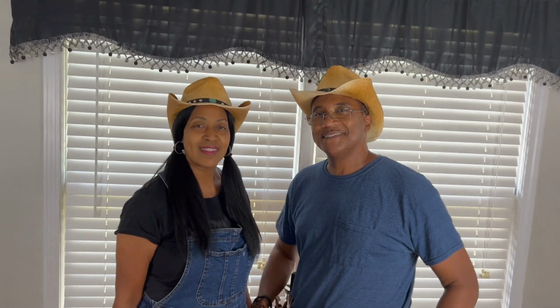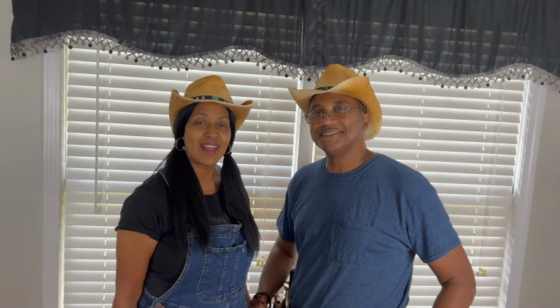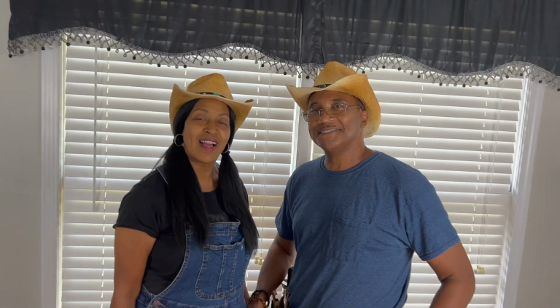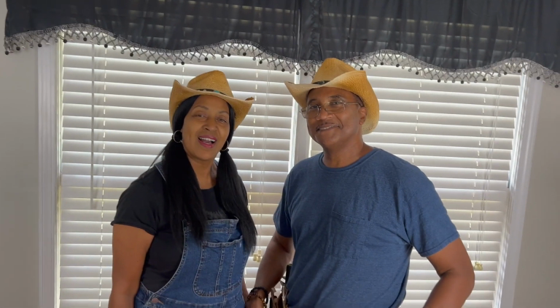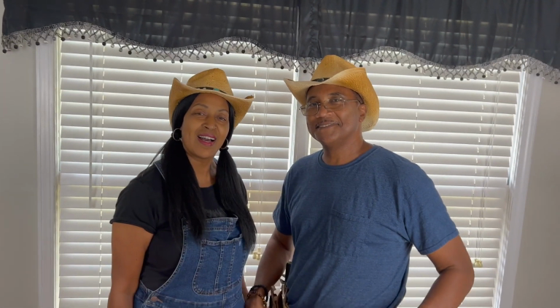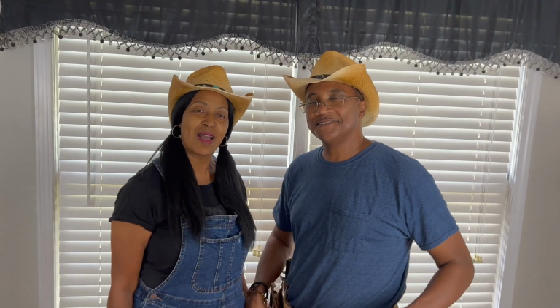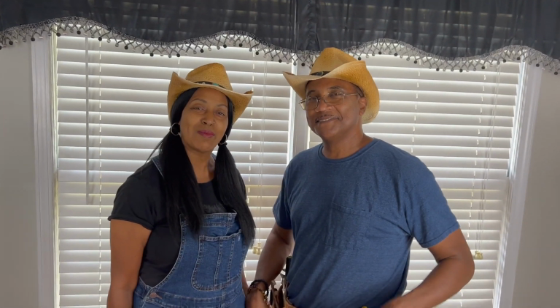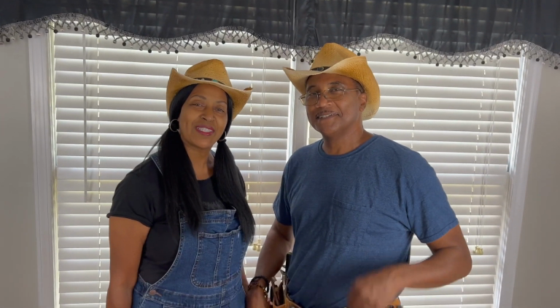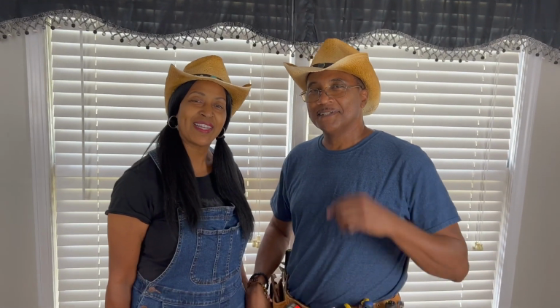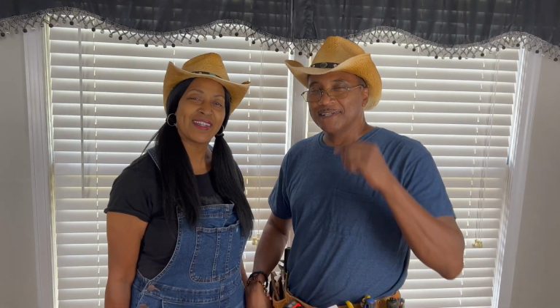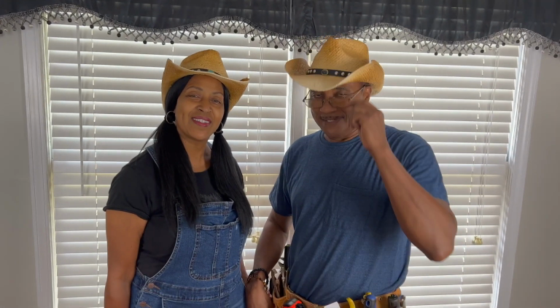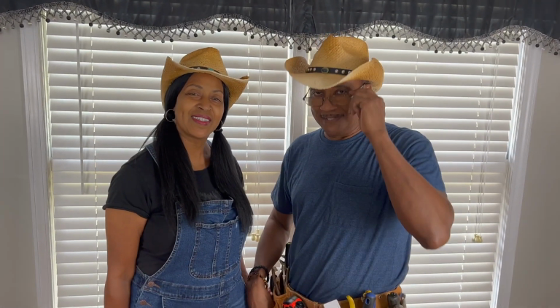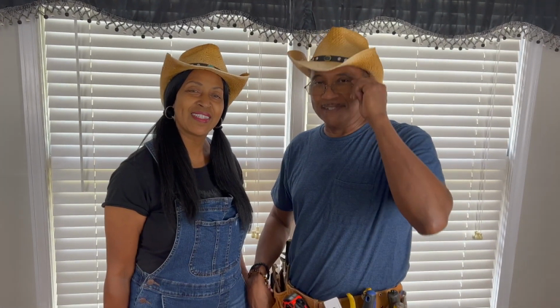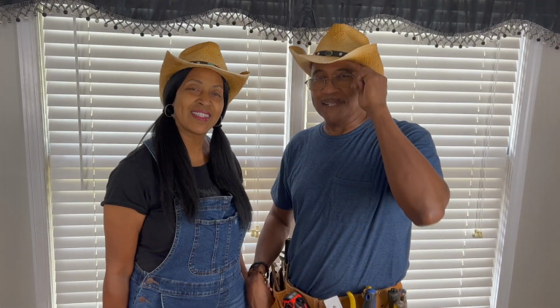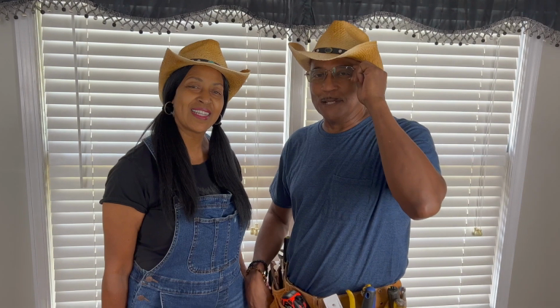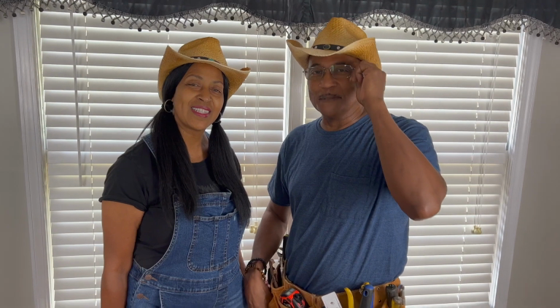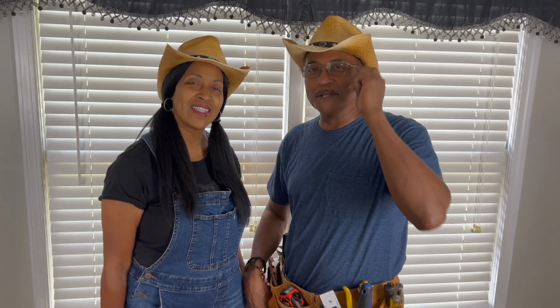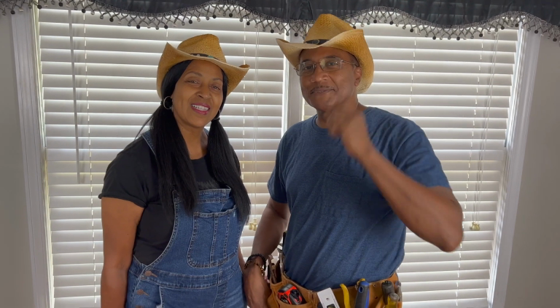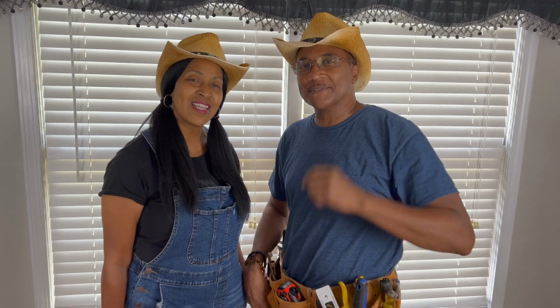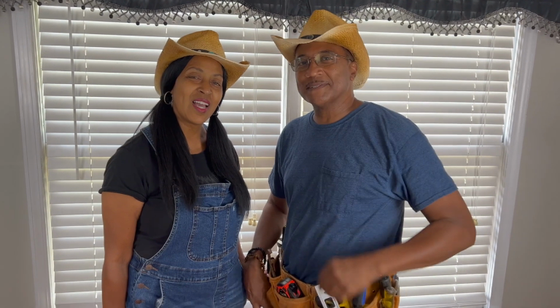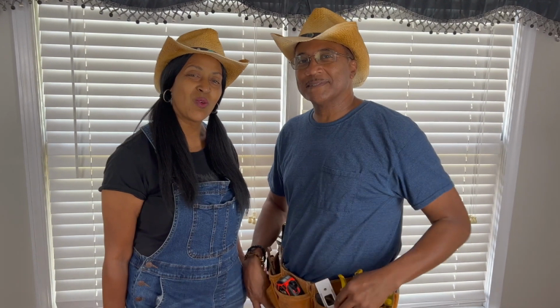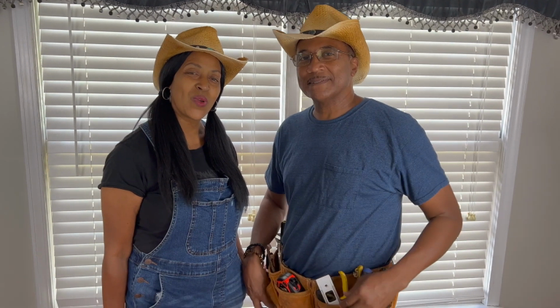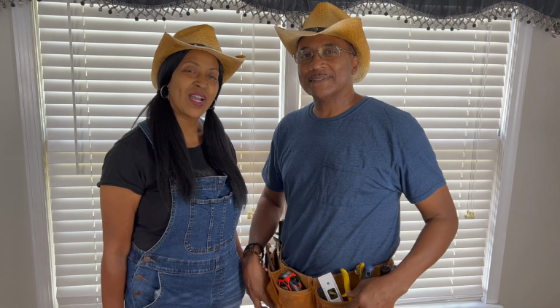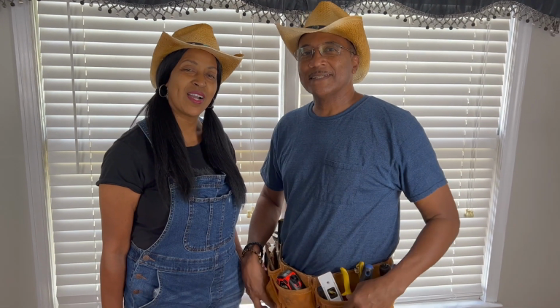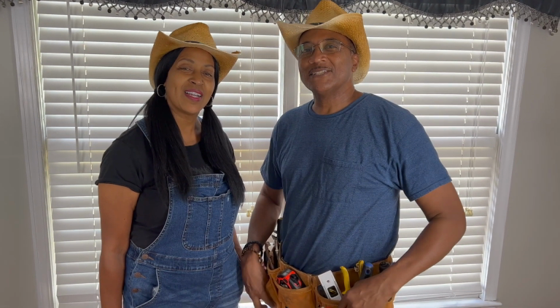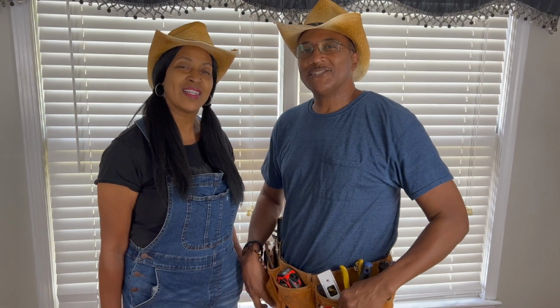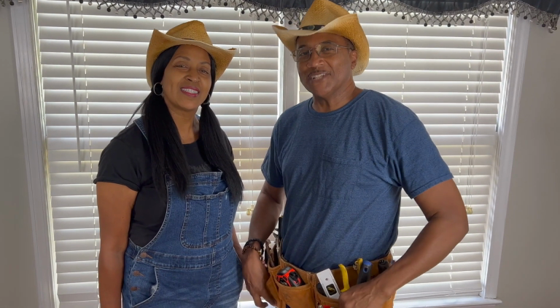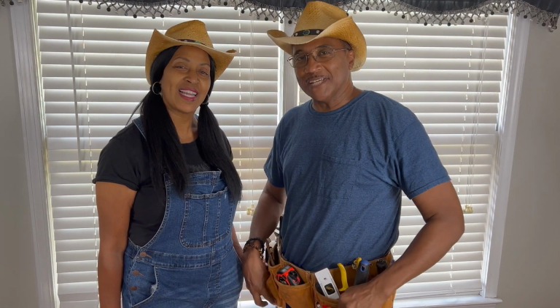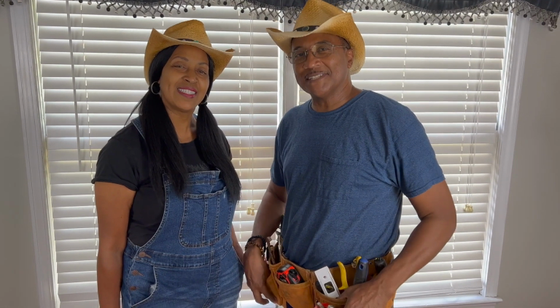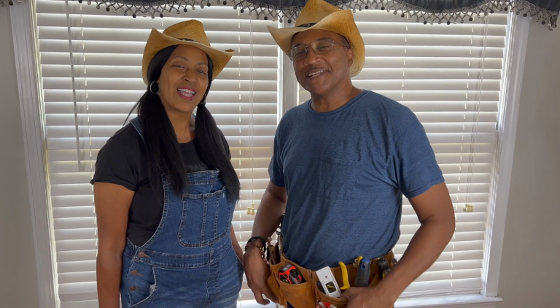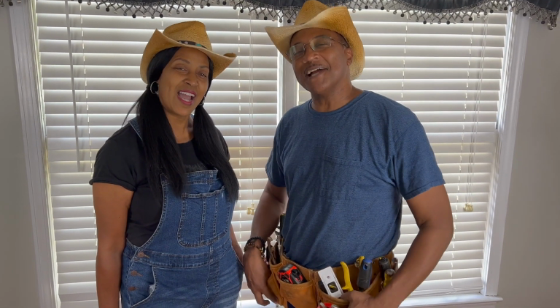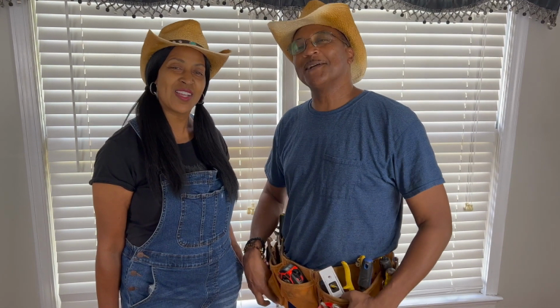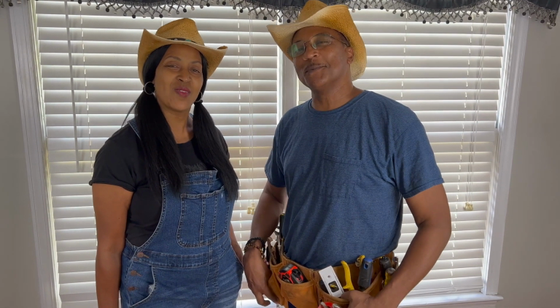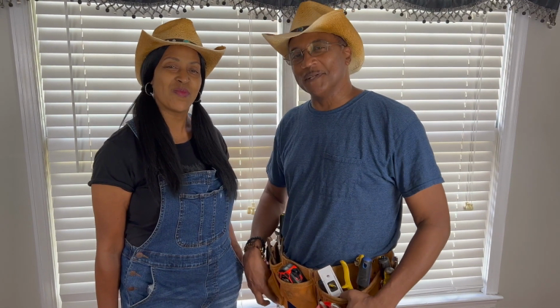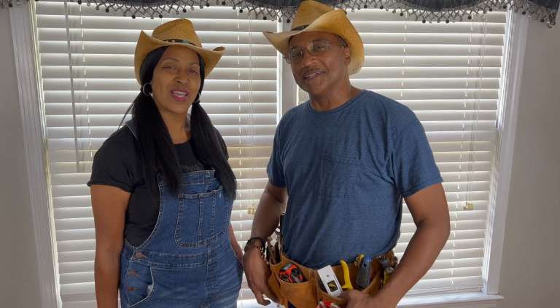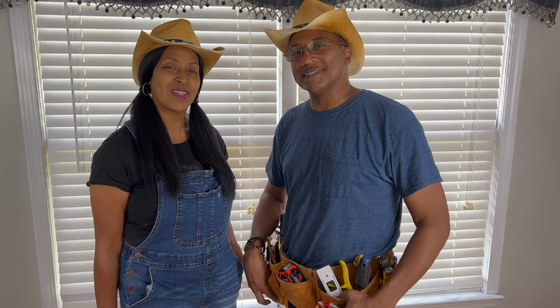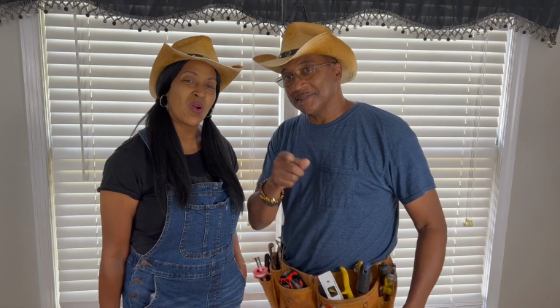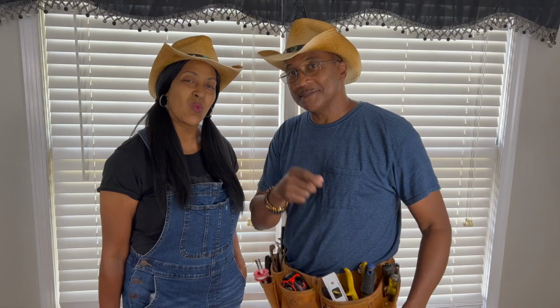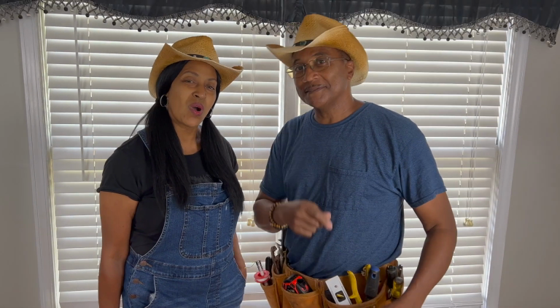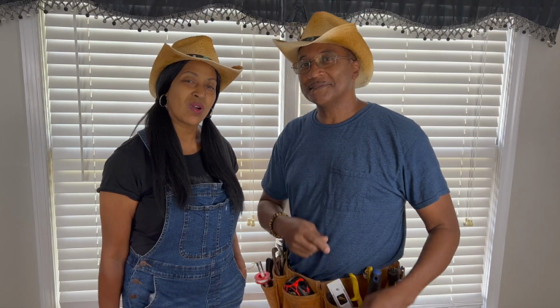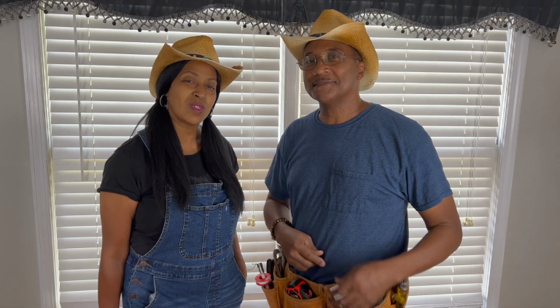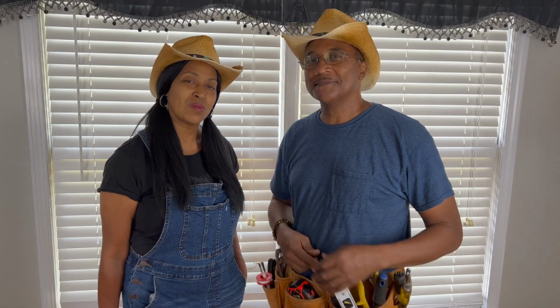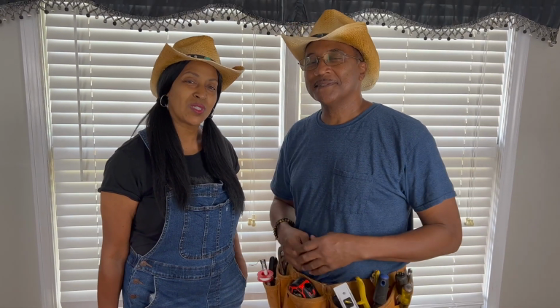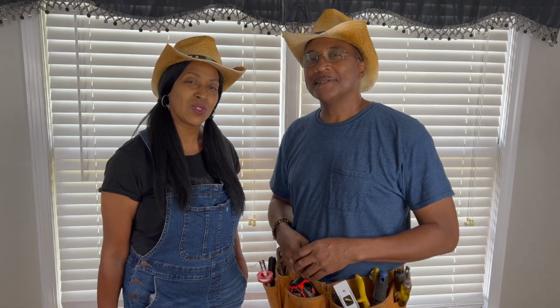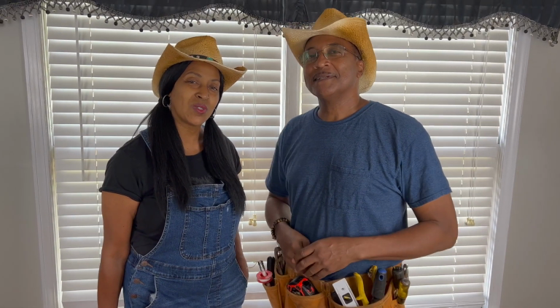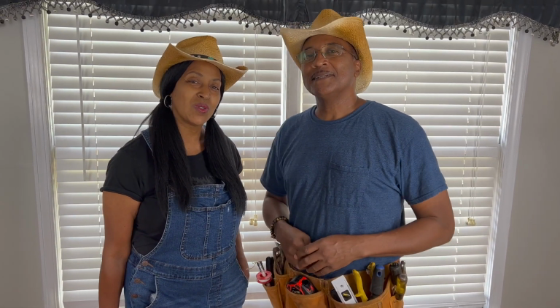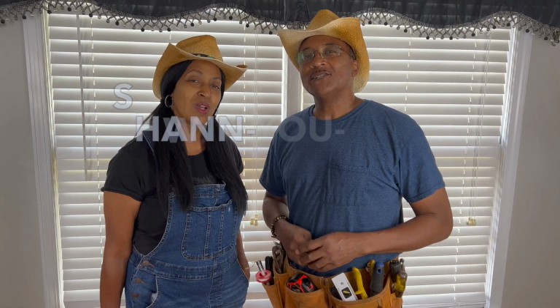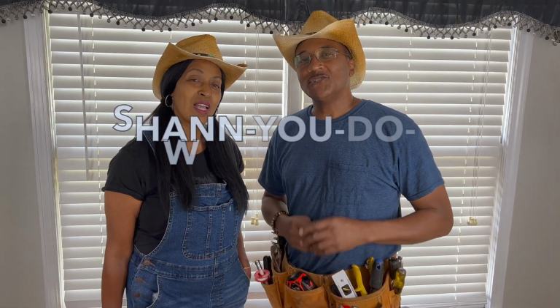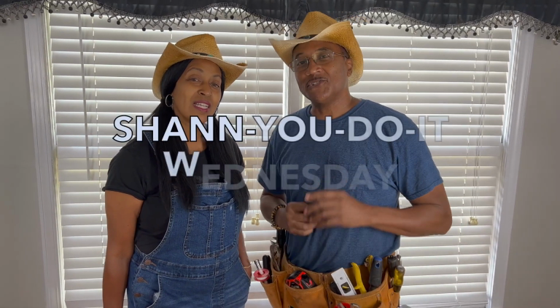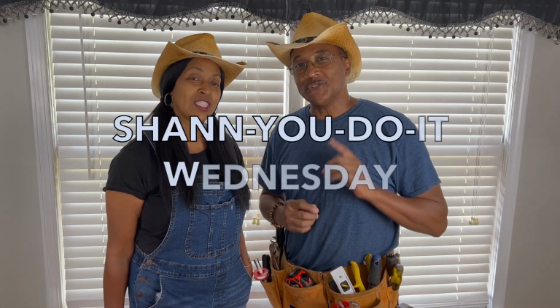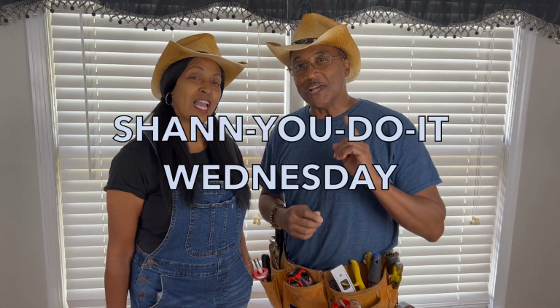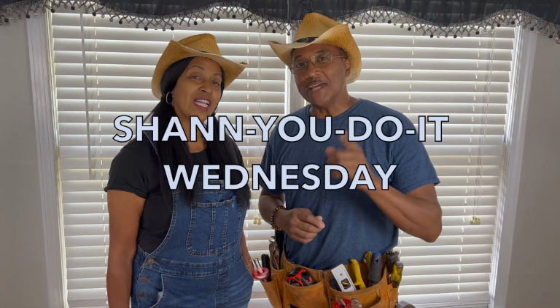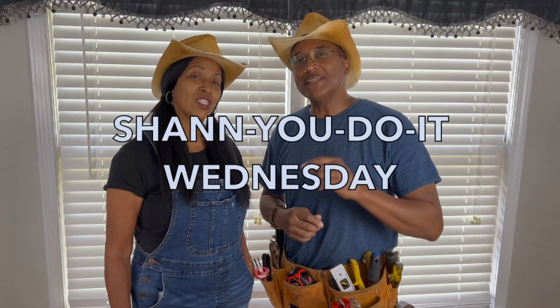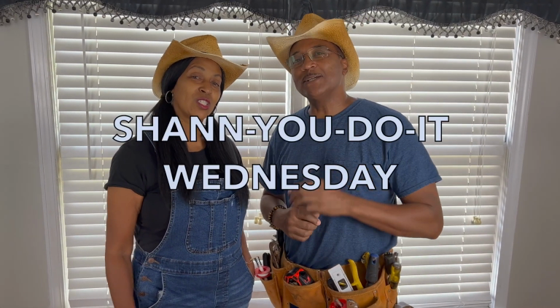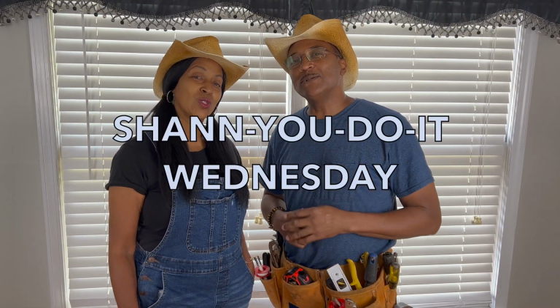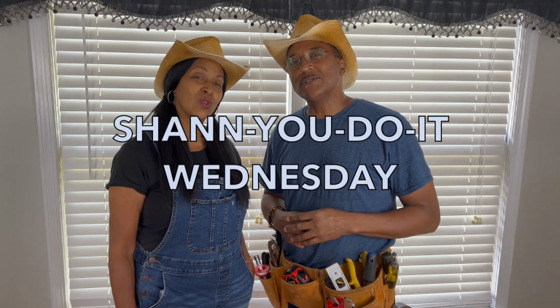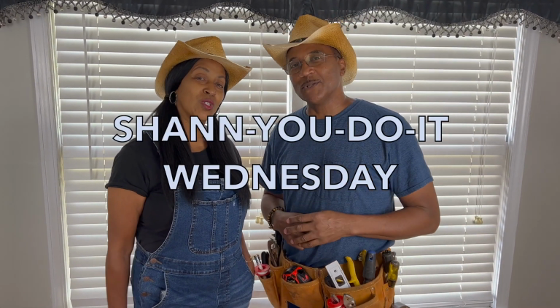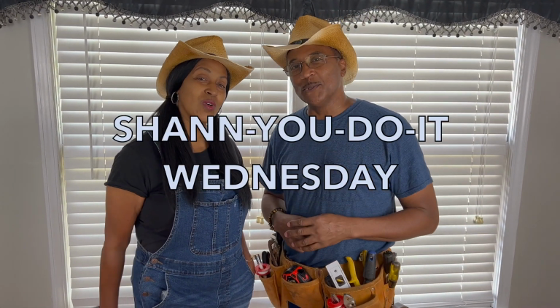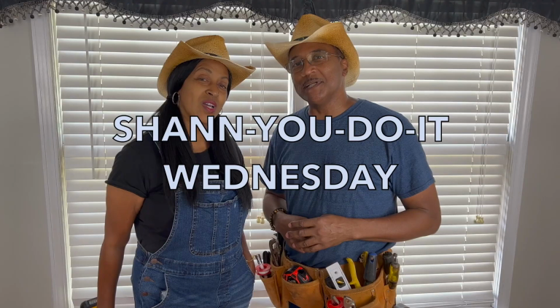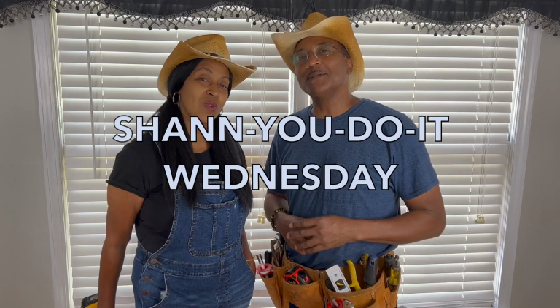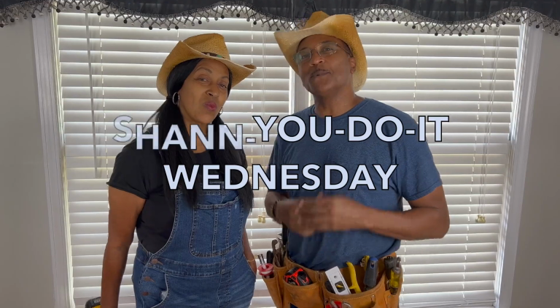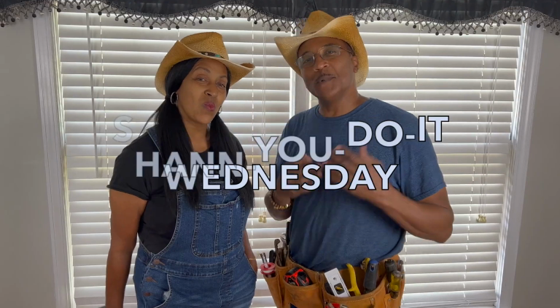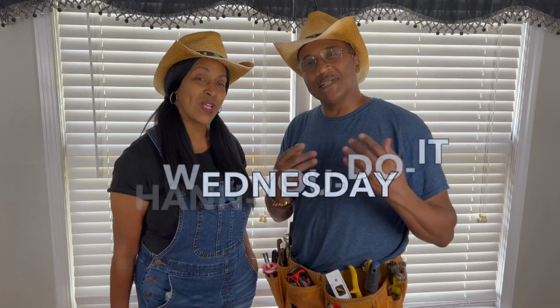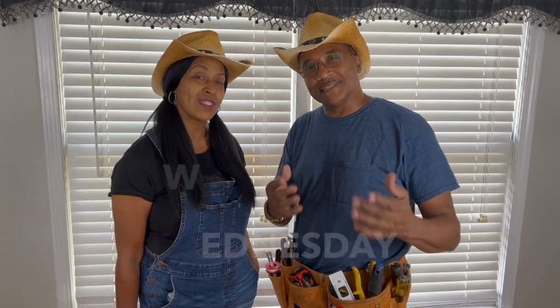I'm Michelle and I'm Nelson and we are Shentirement. Welcome to Shem You Do It Wednesday.